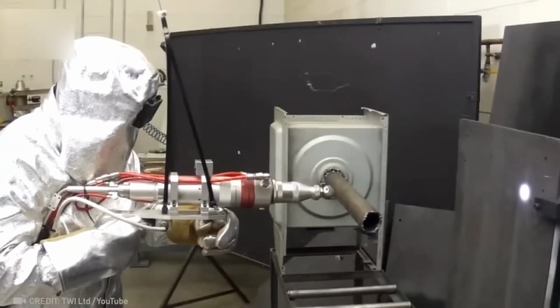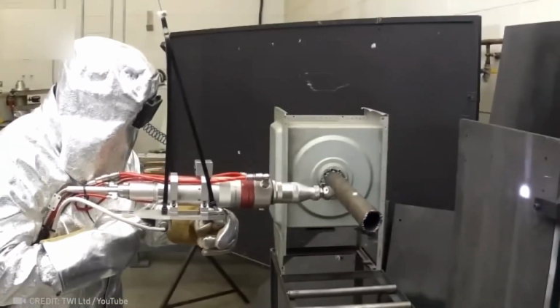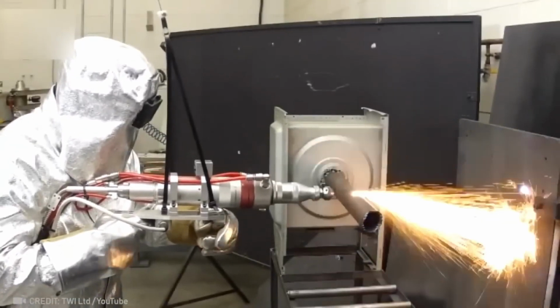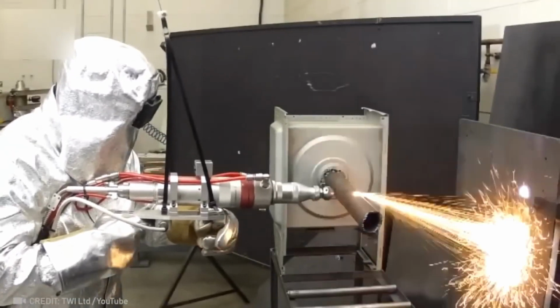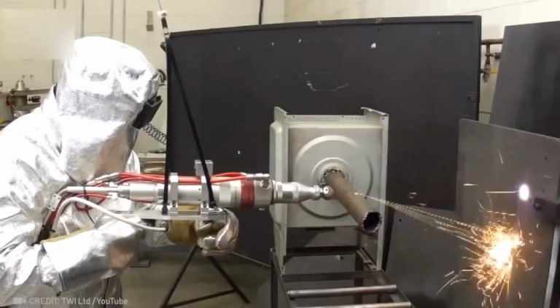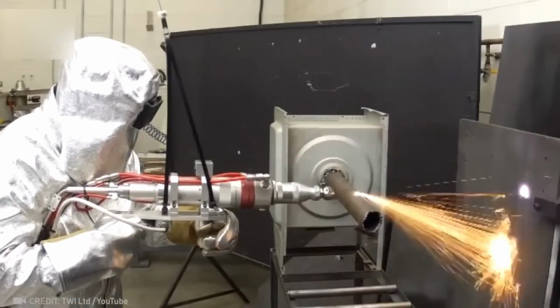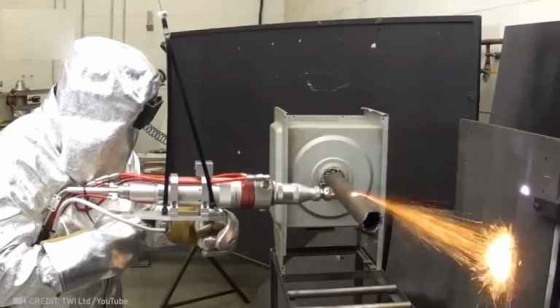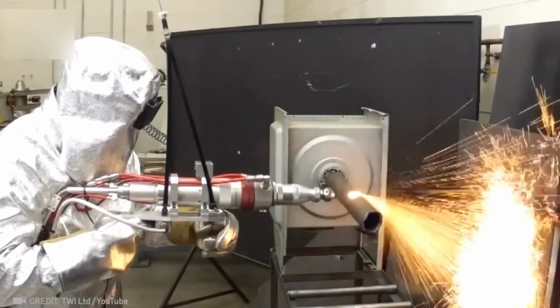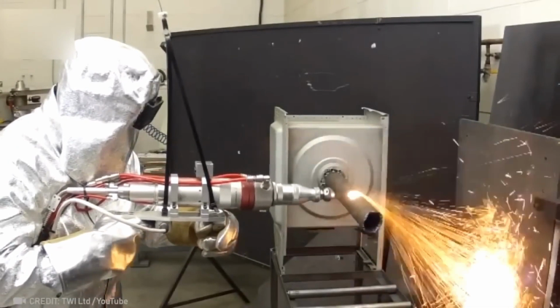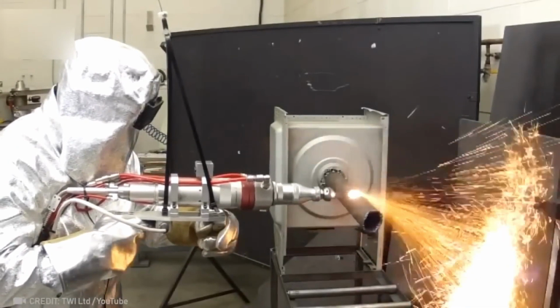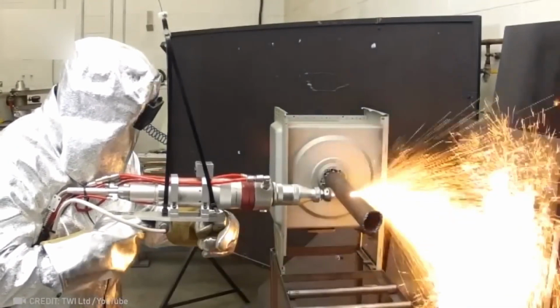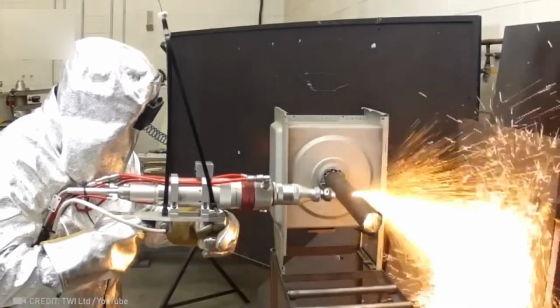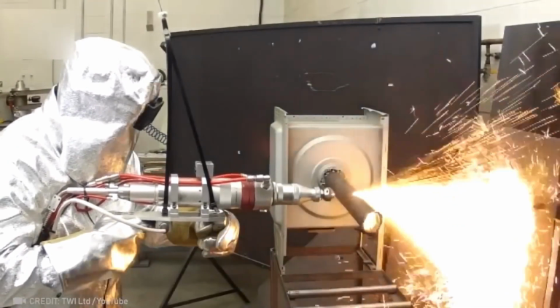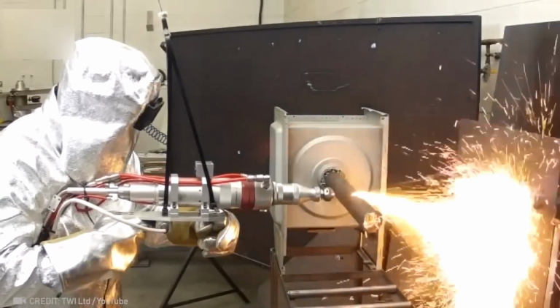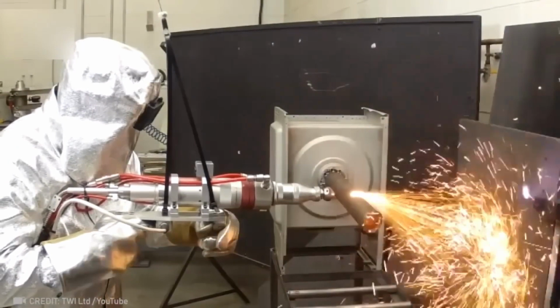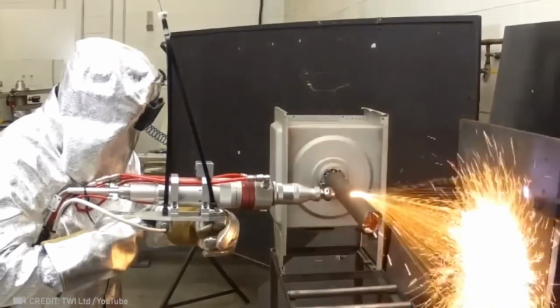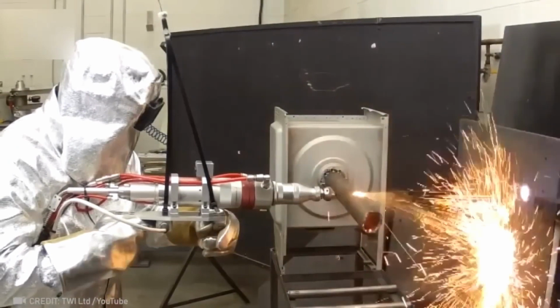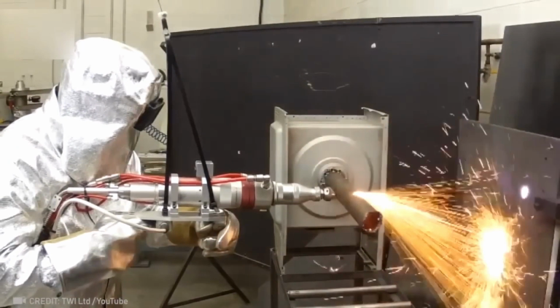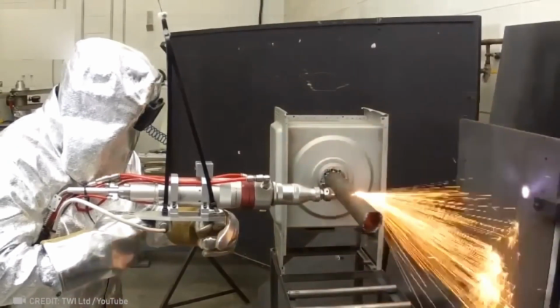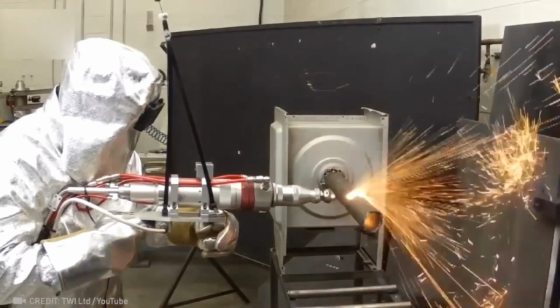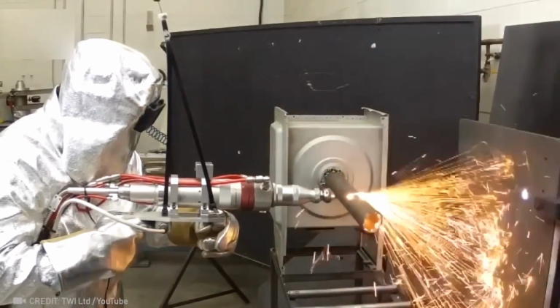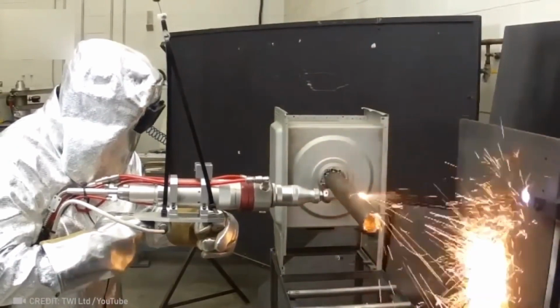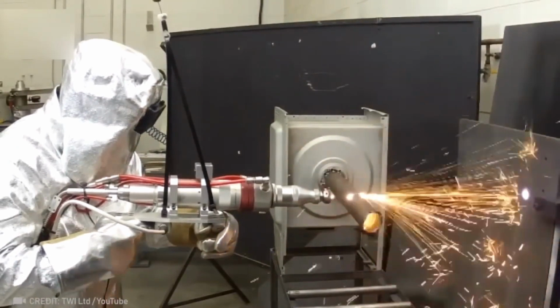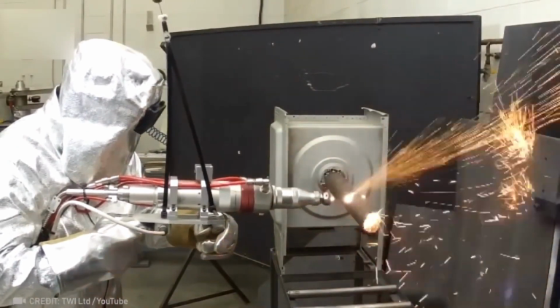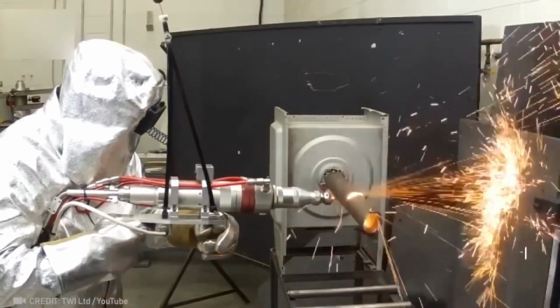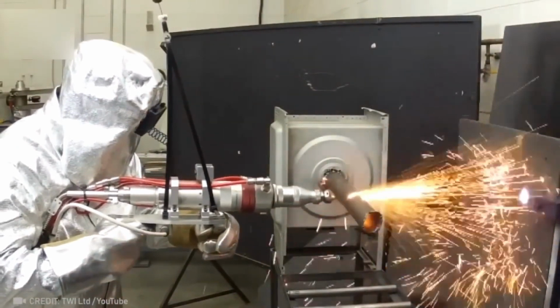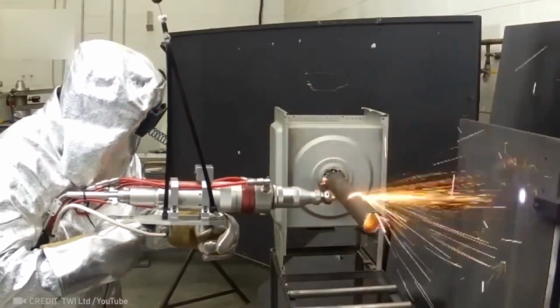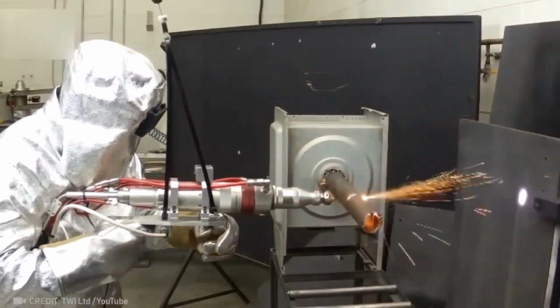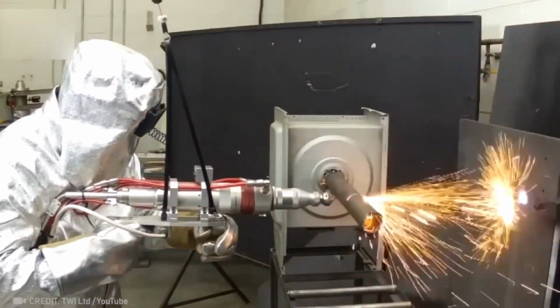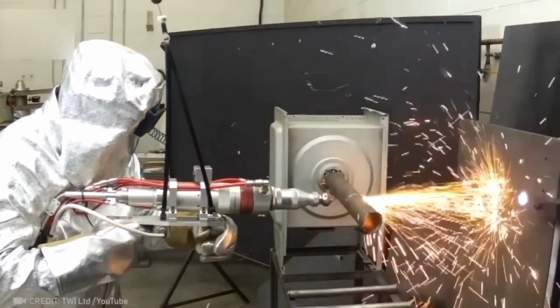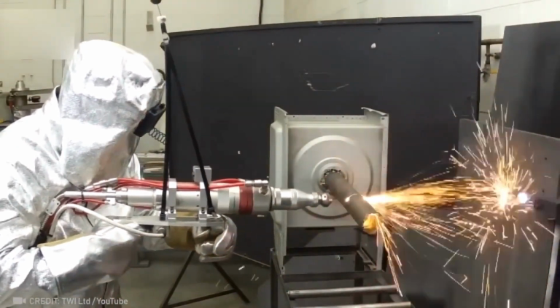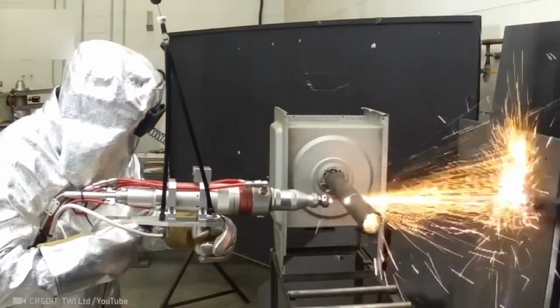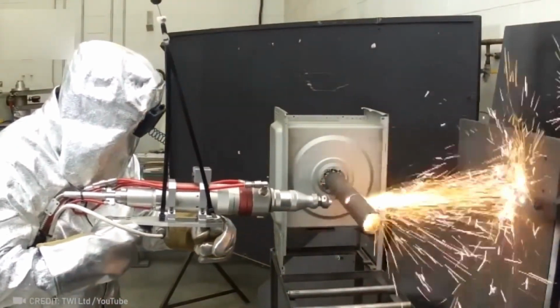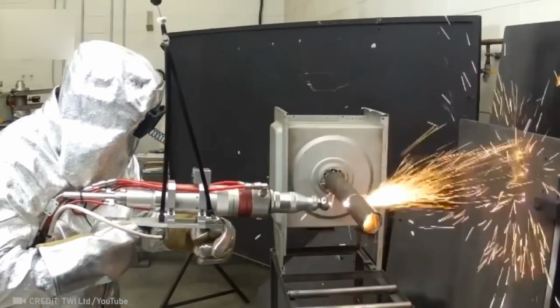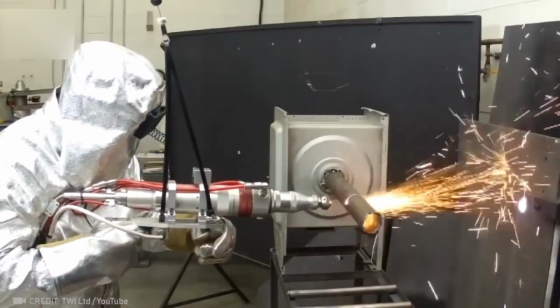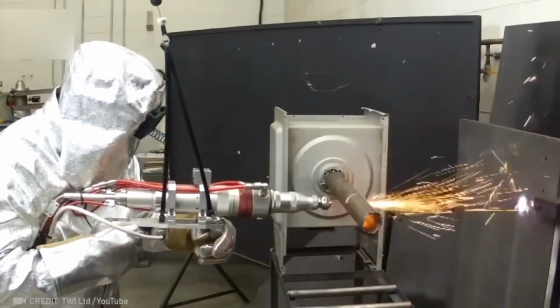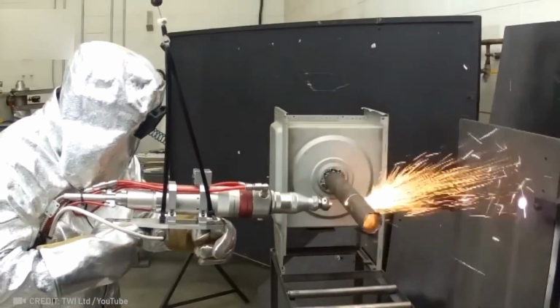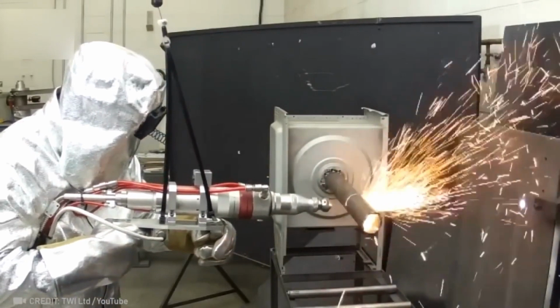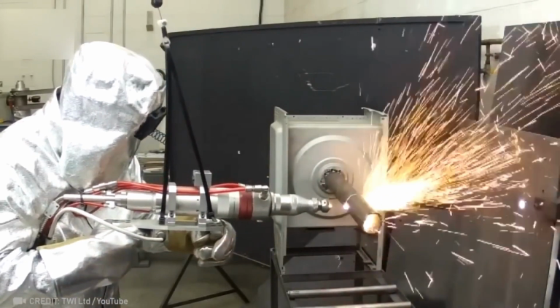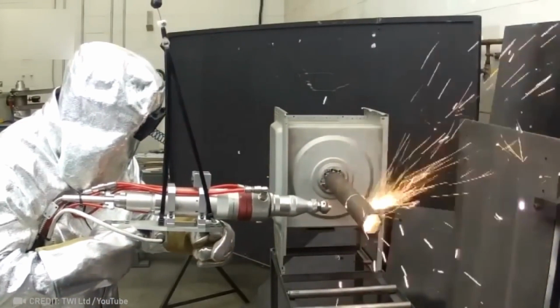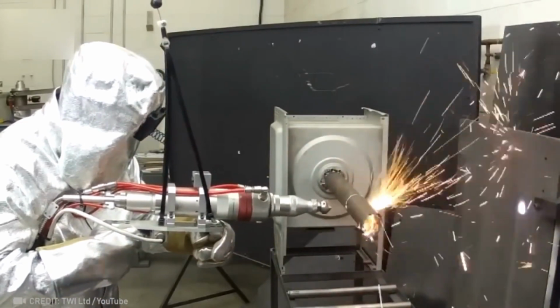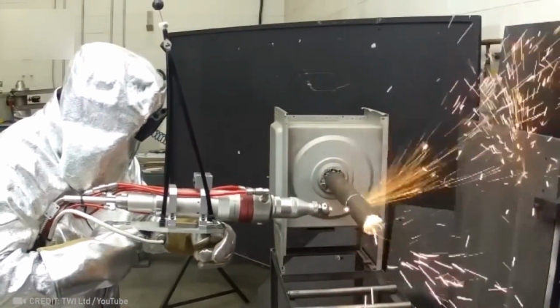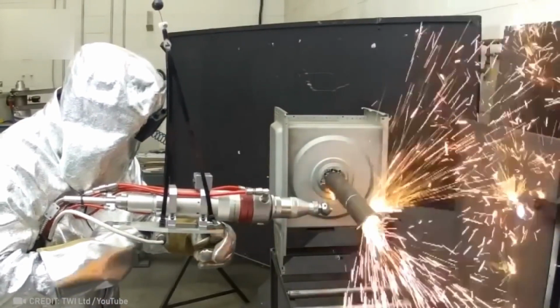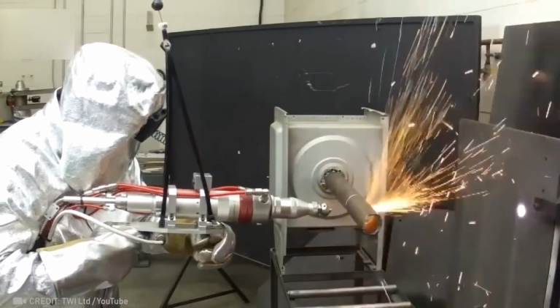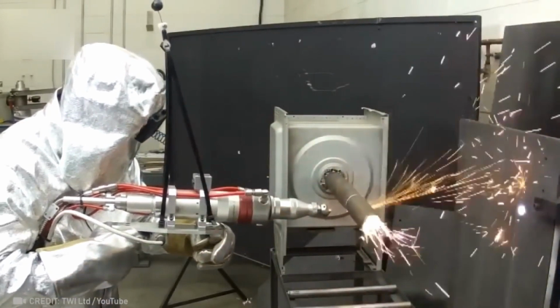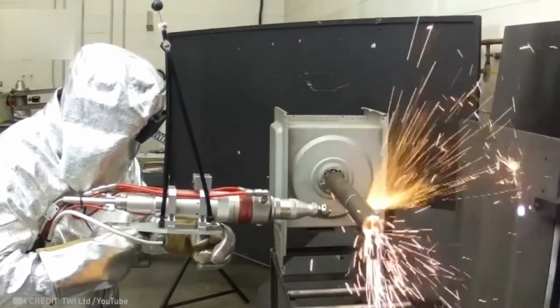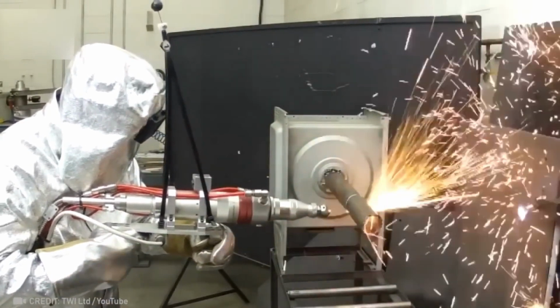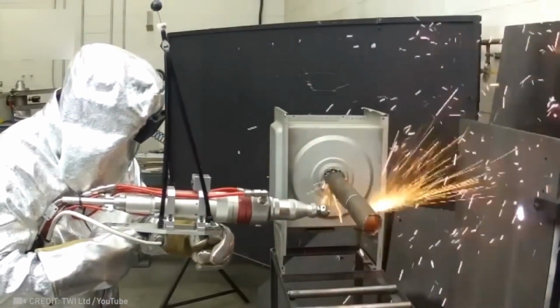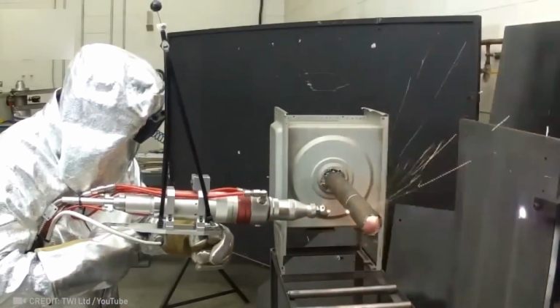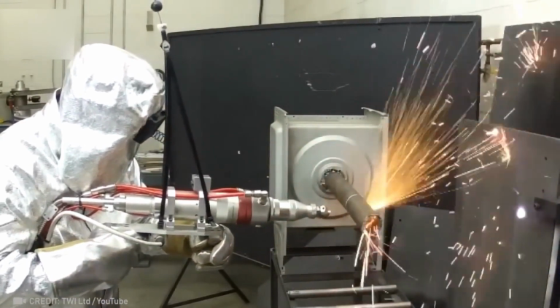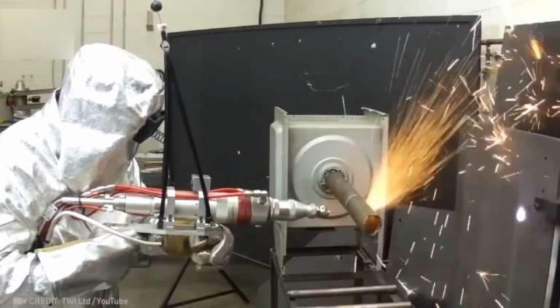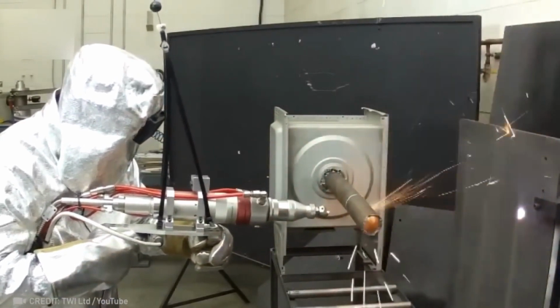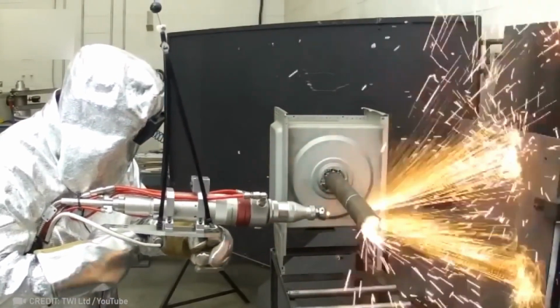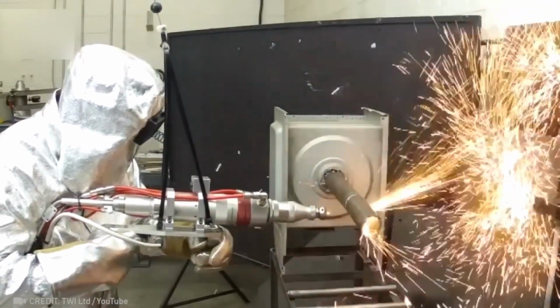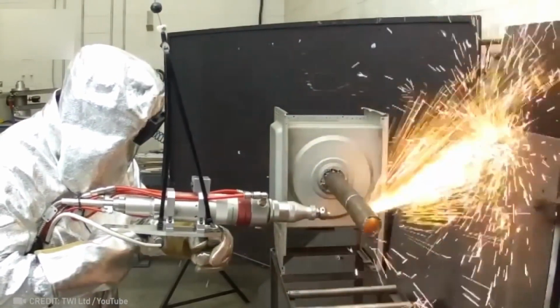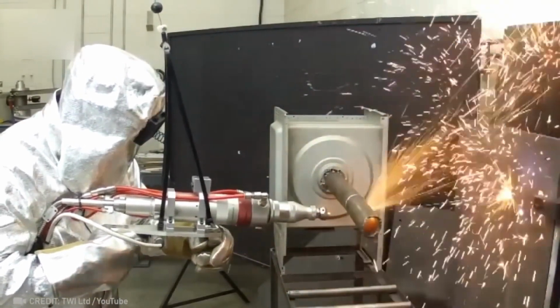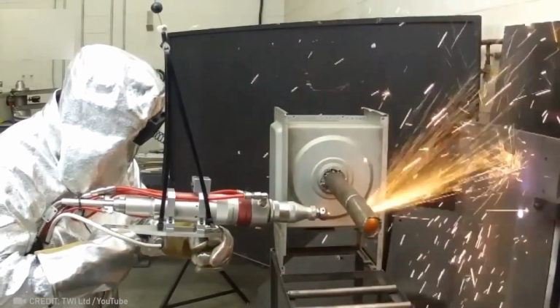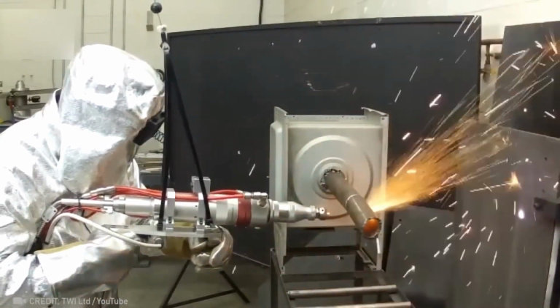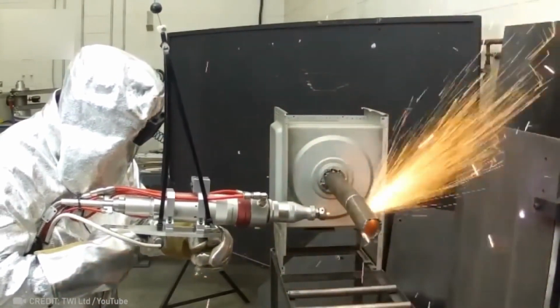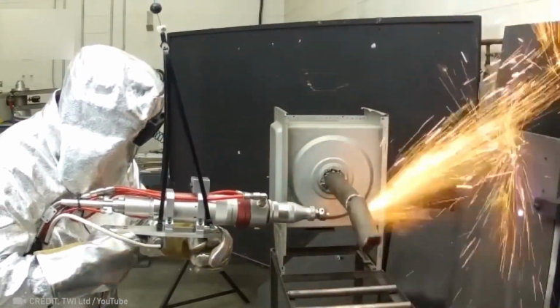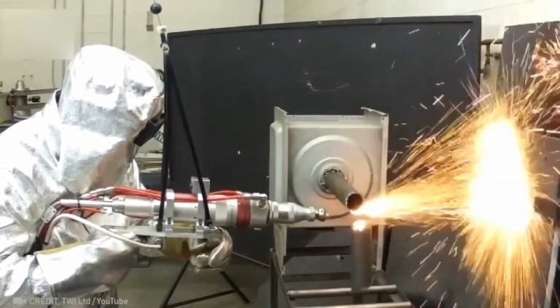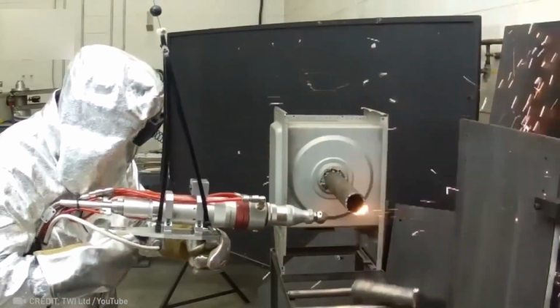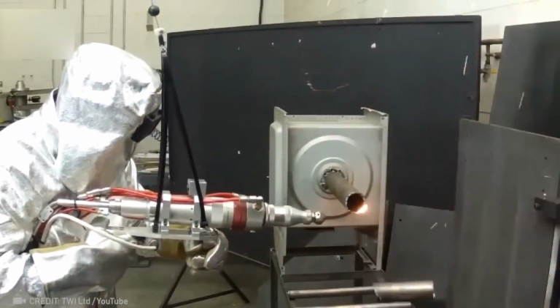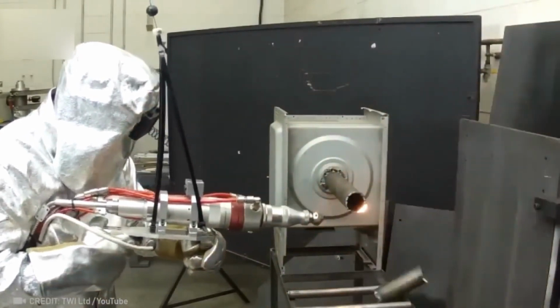Star Wars doesn't seem like science fiction as much anymore, because now there's a 5-kilowatt laser beam that can do truly amazing things.